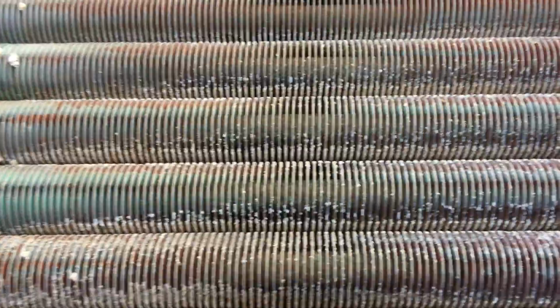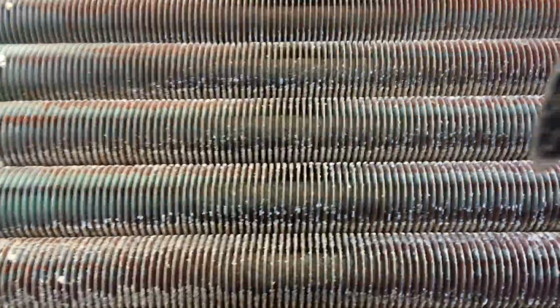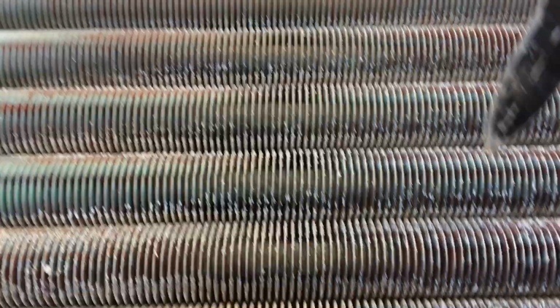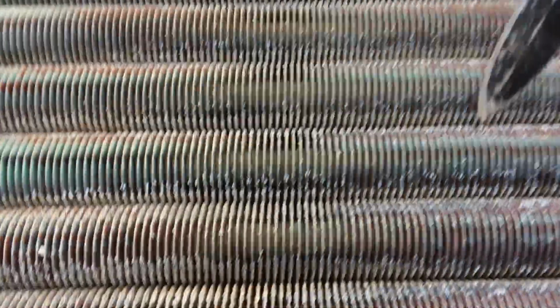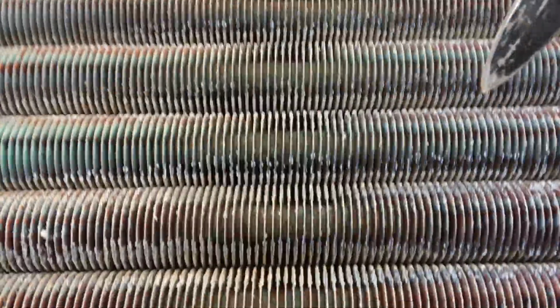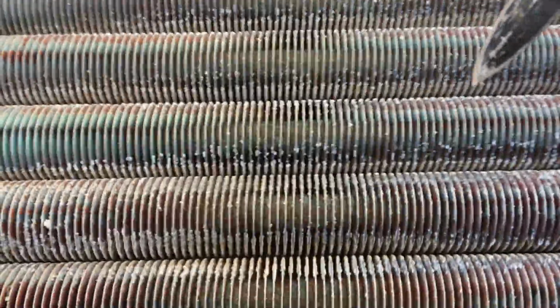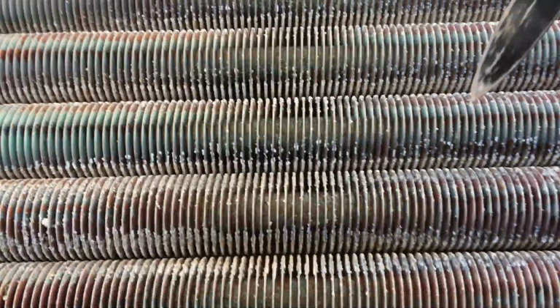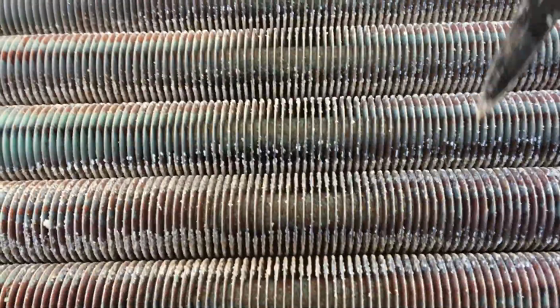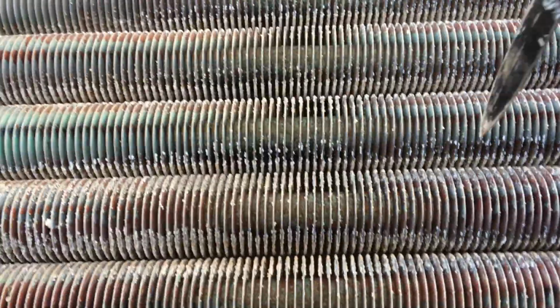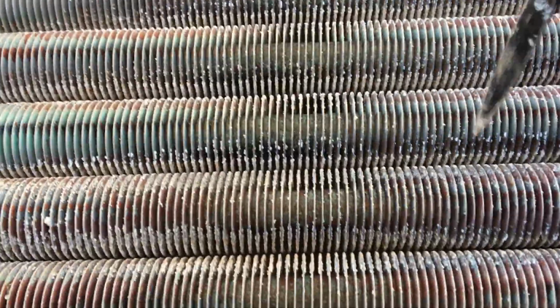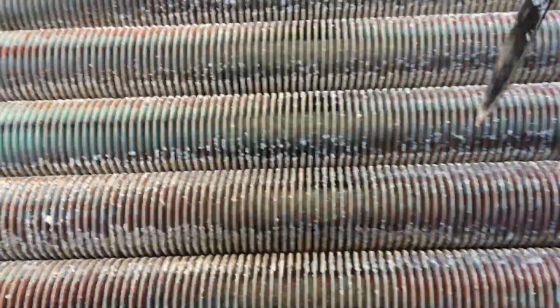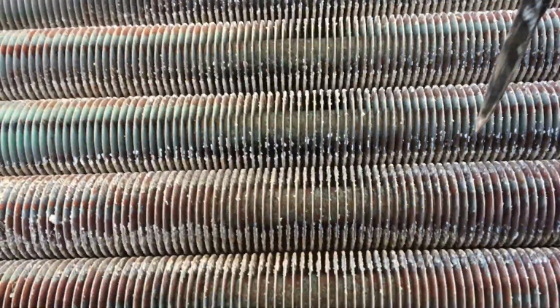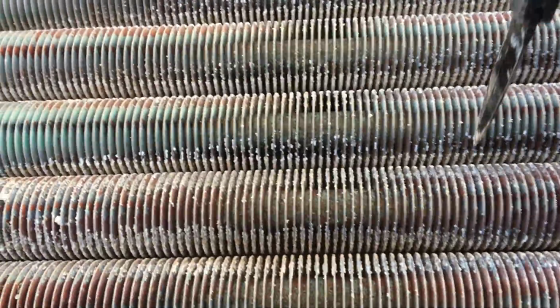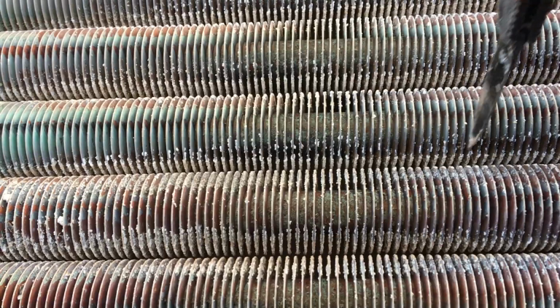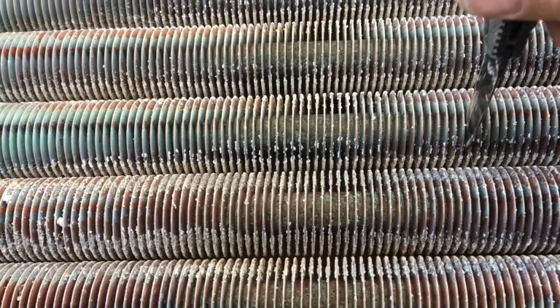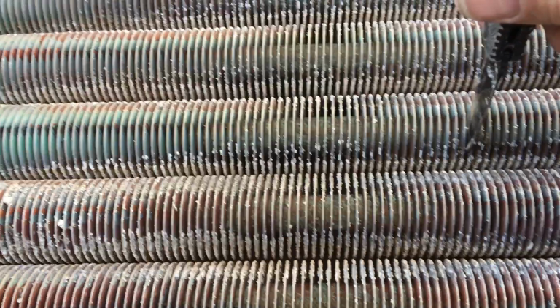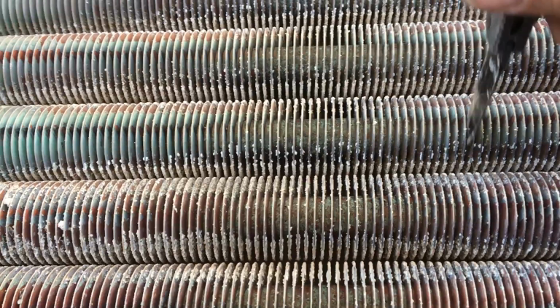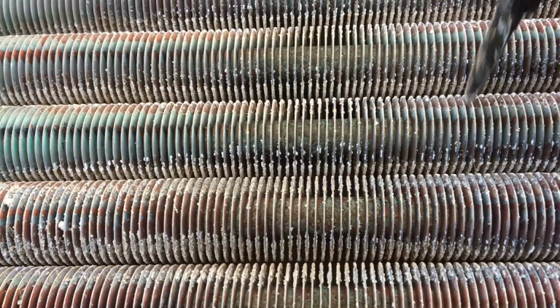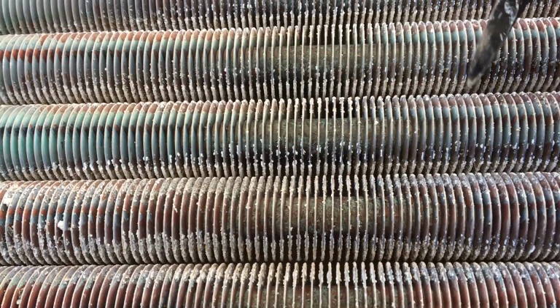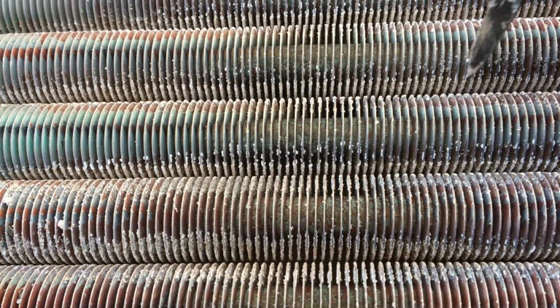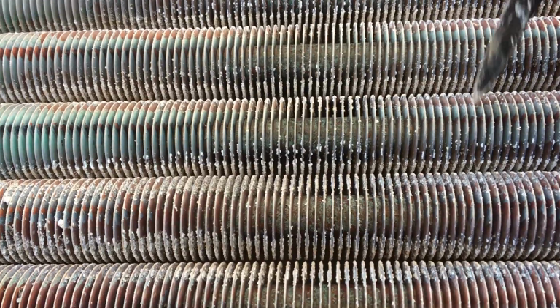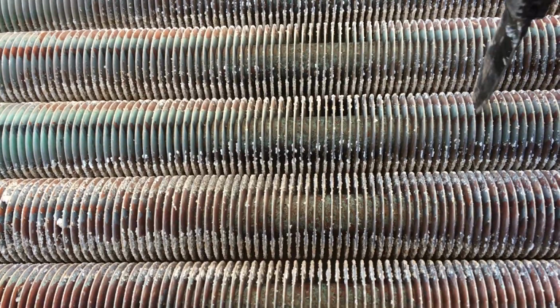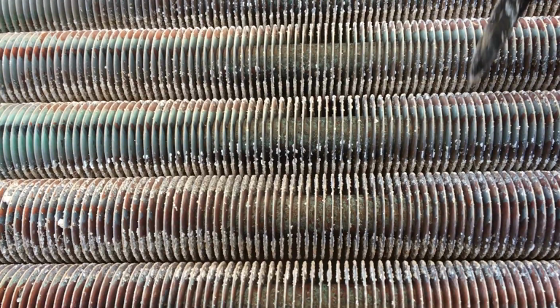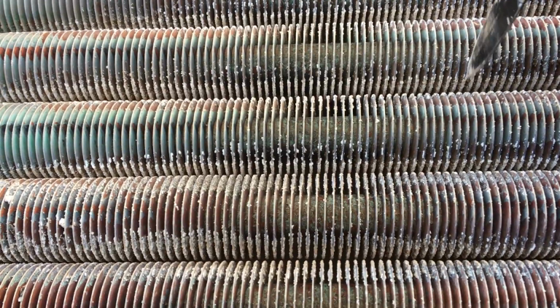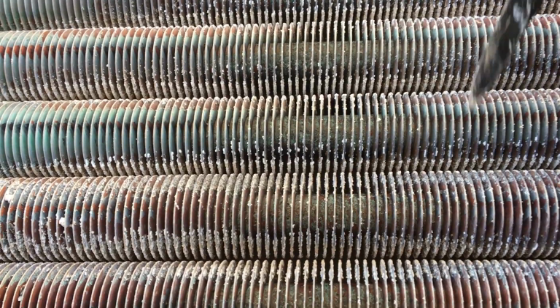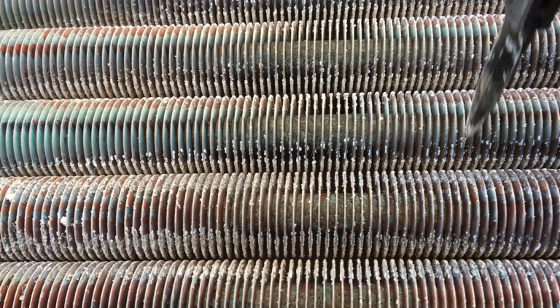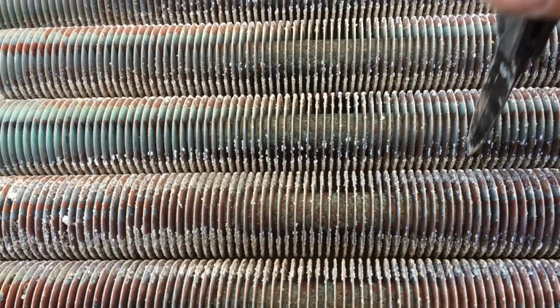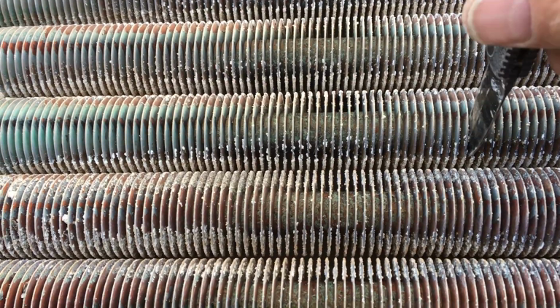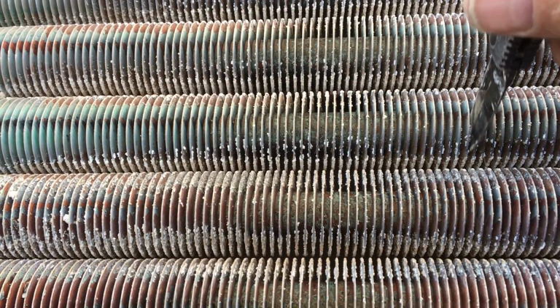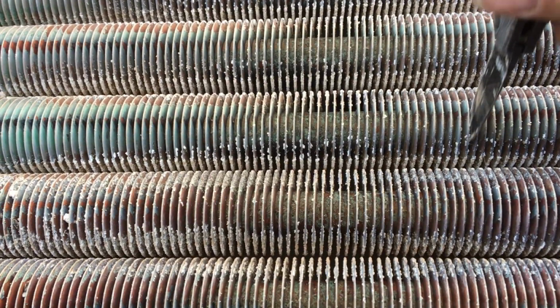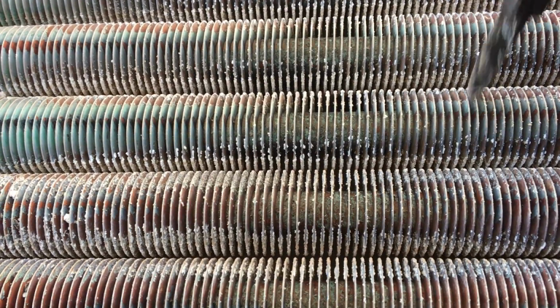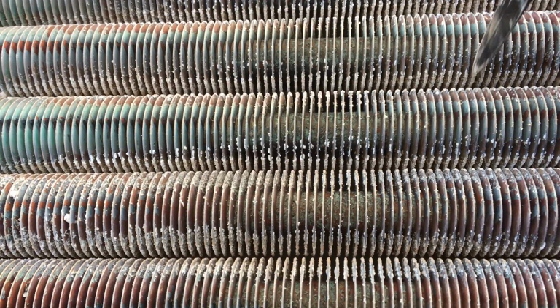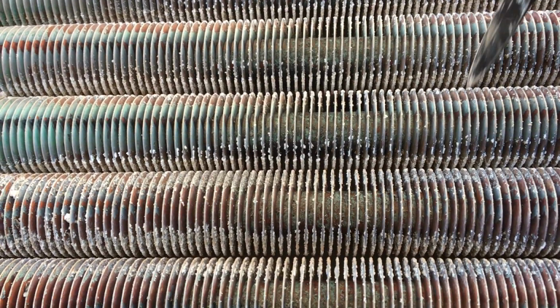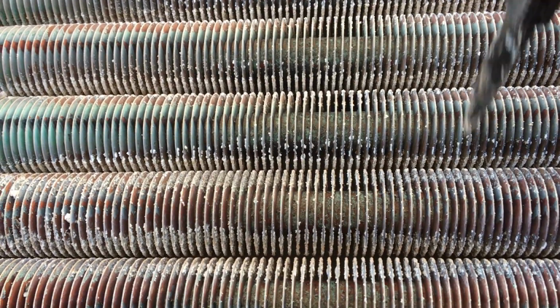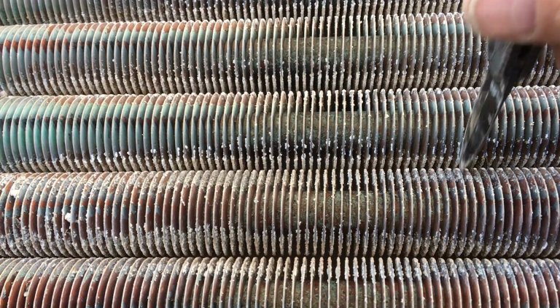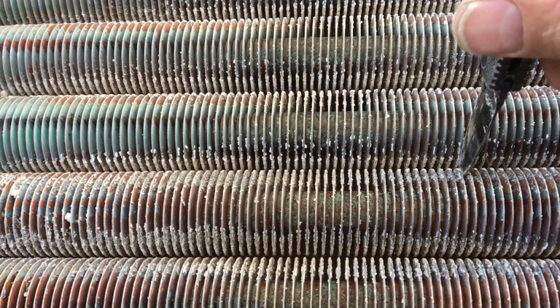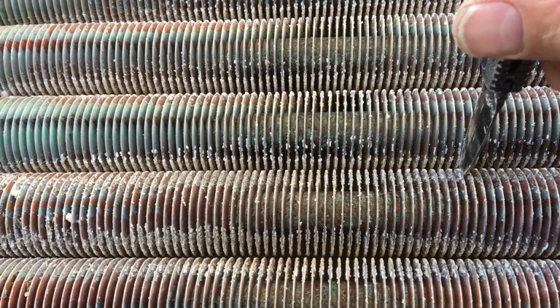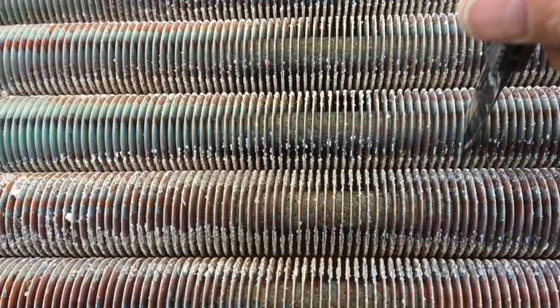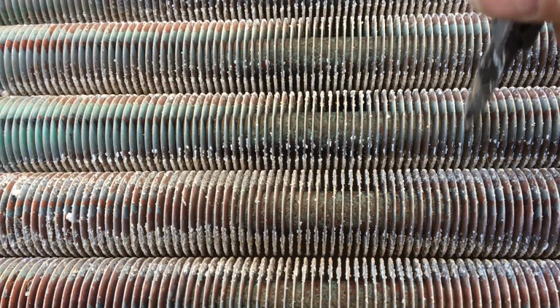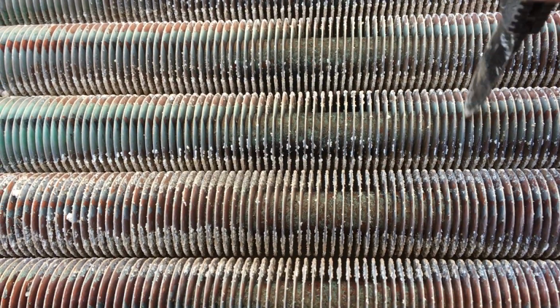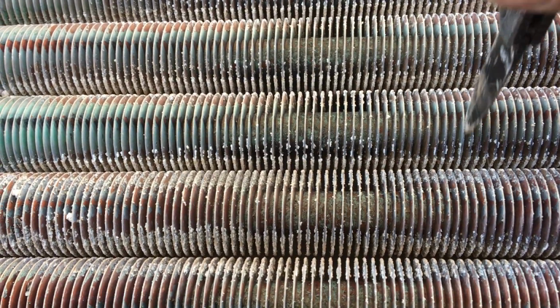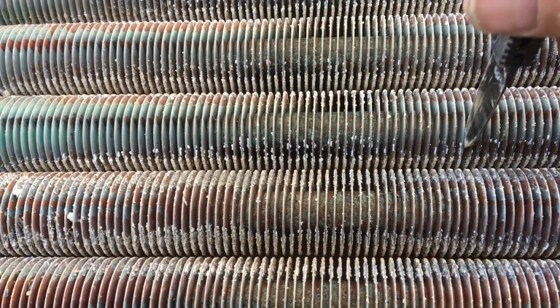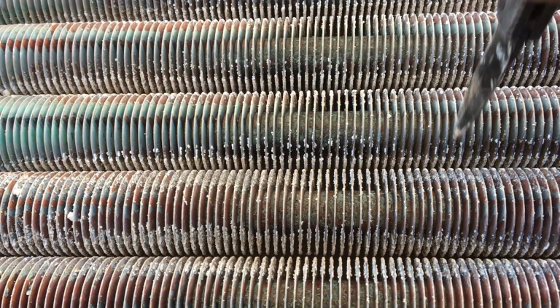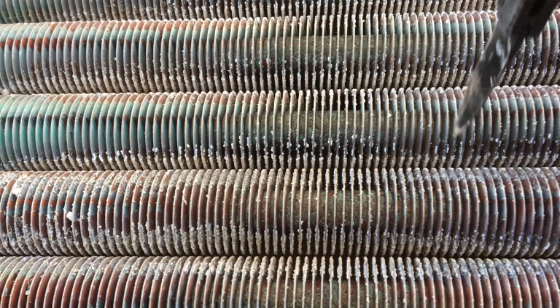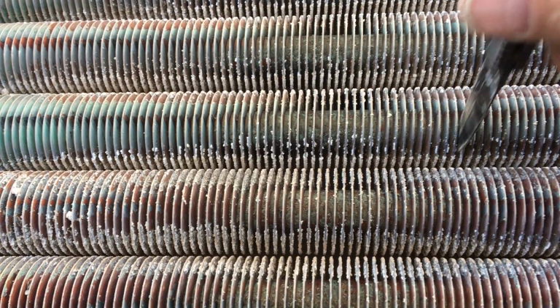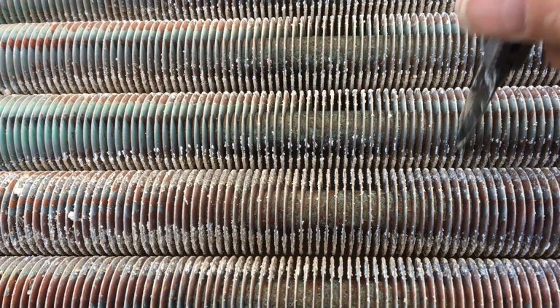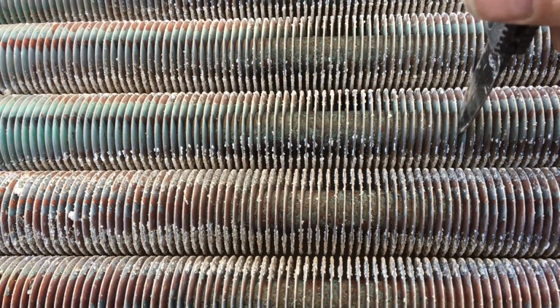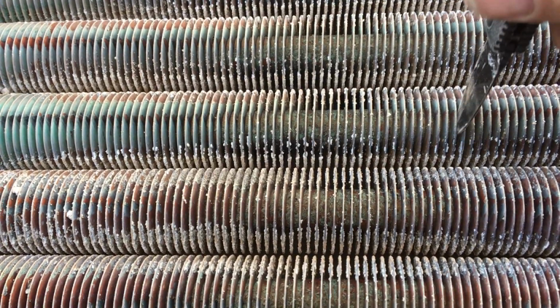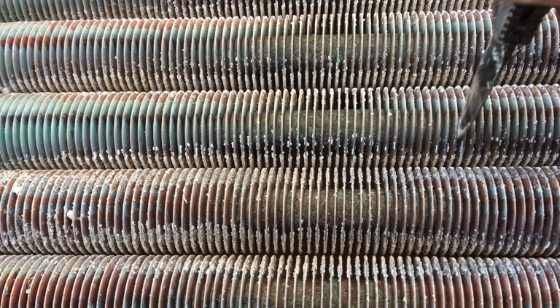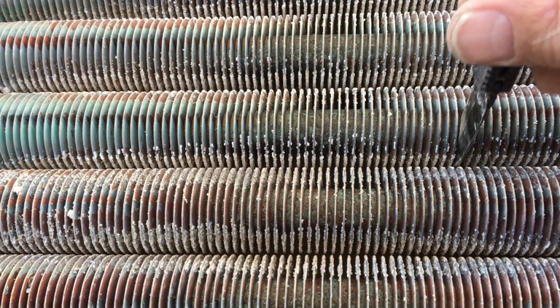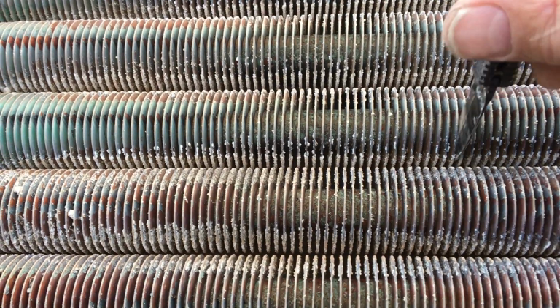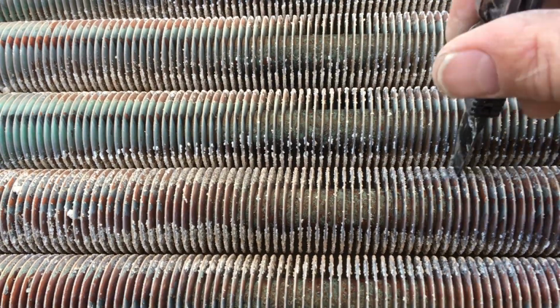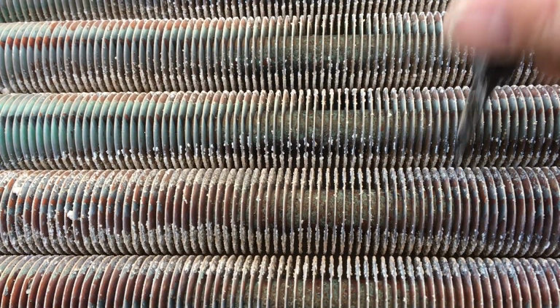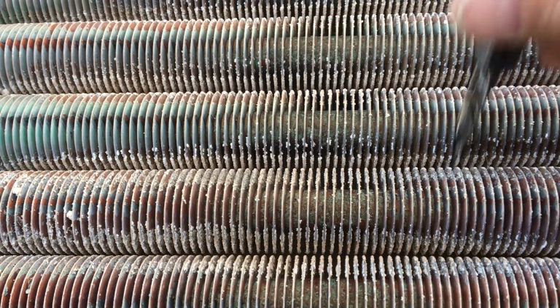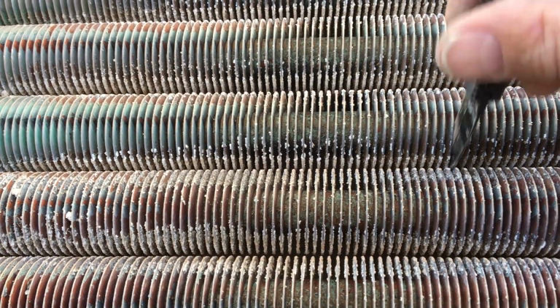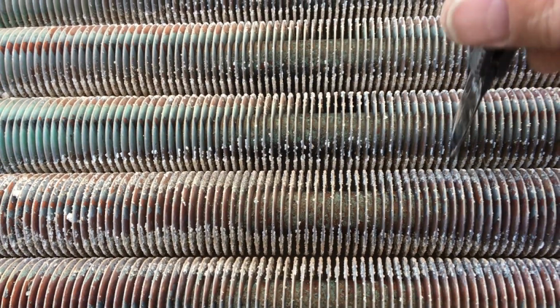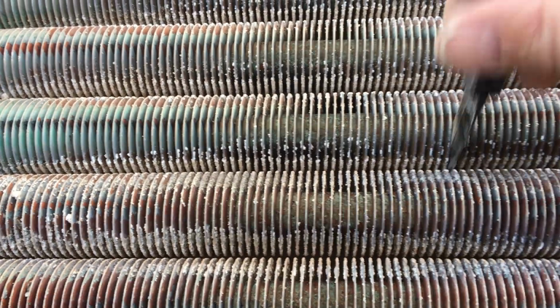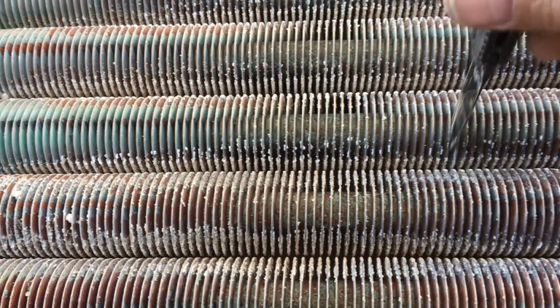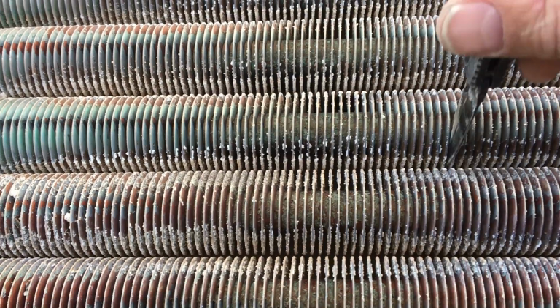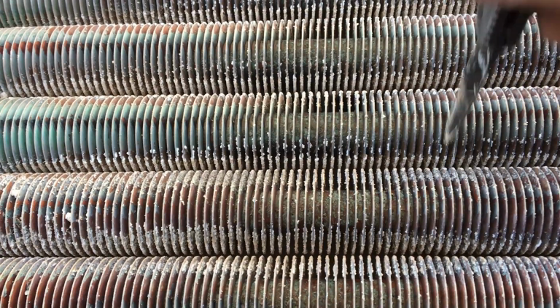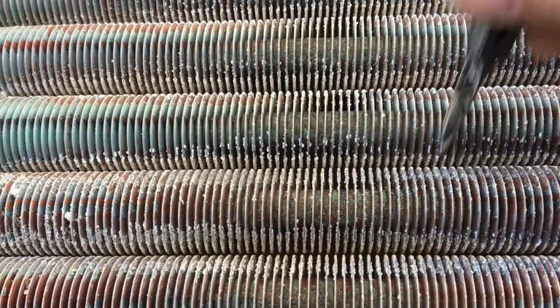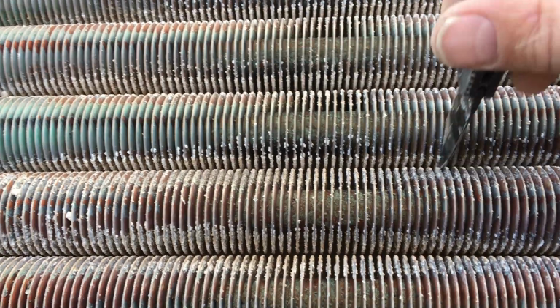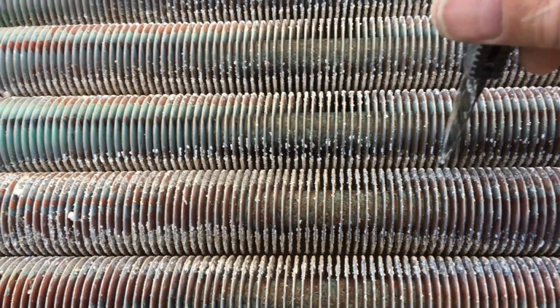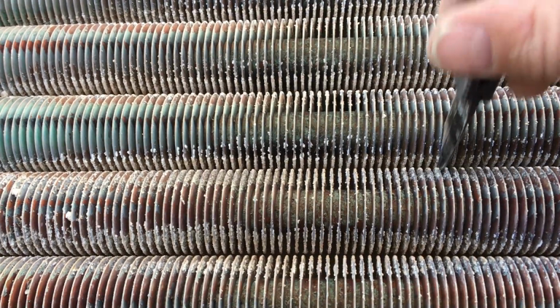So what you see on these is you begin to see this build up — this white powdery build up.